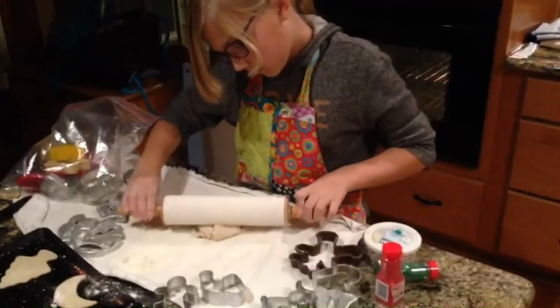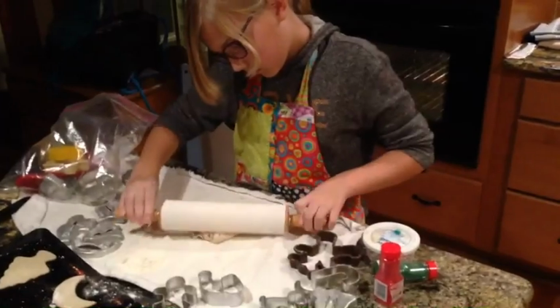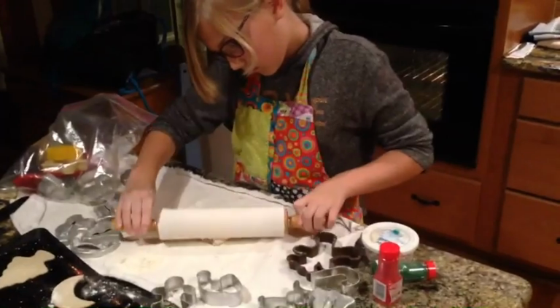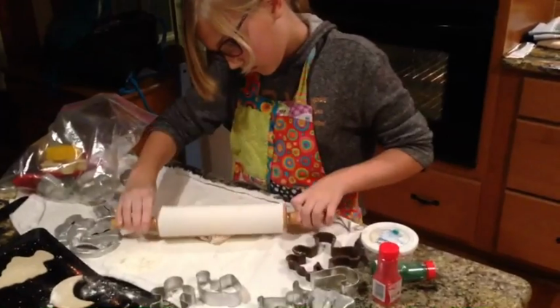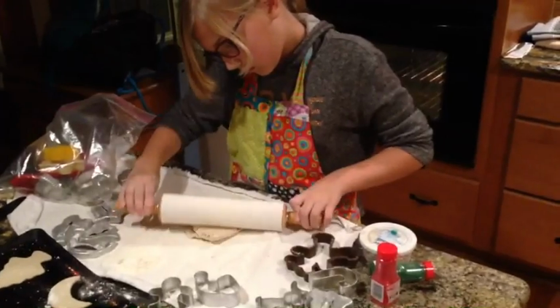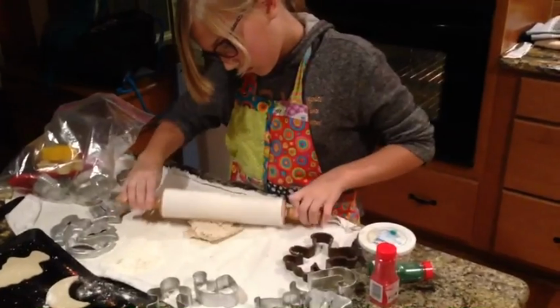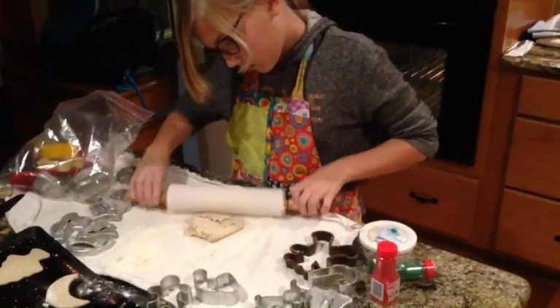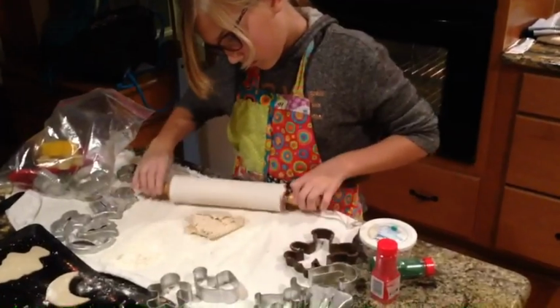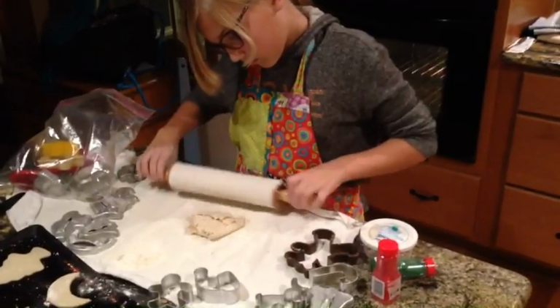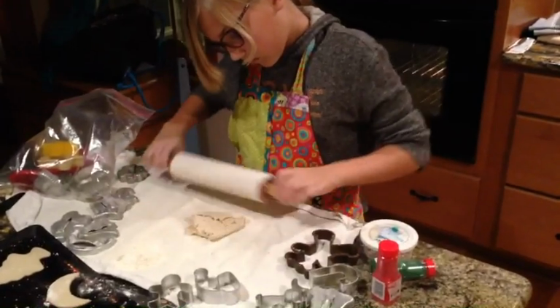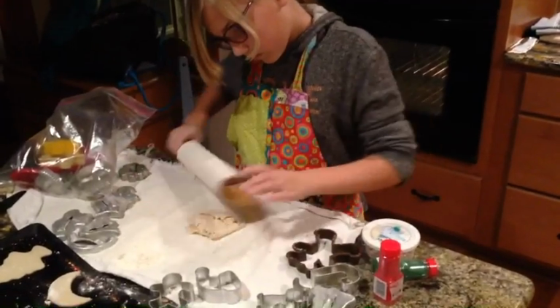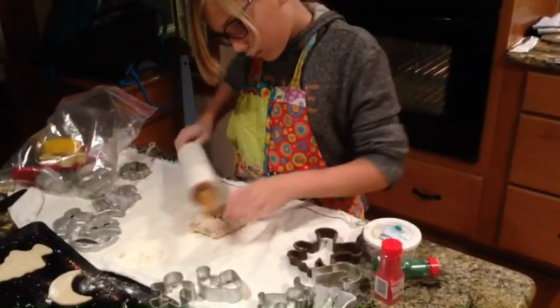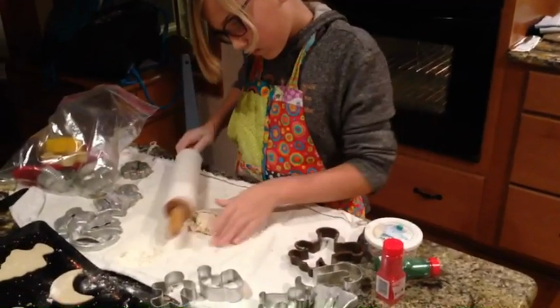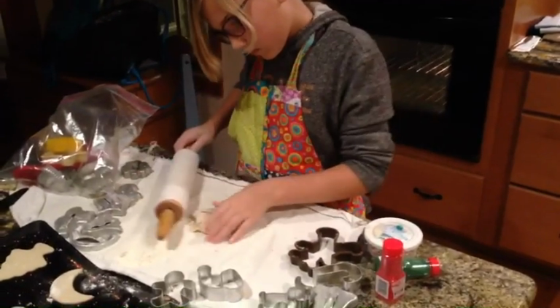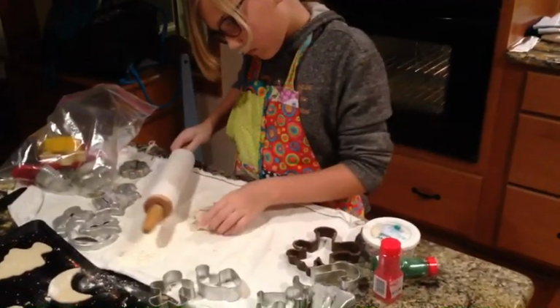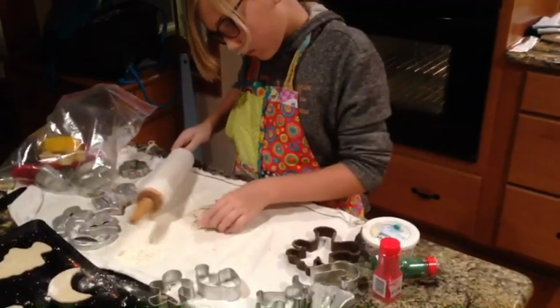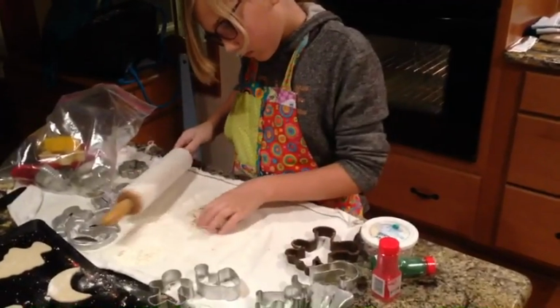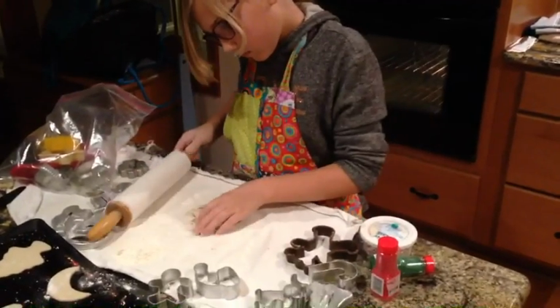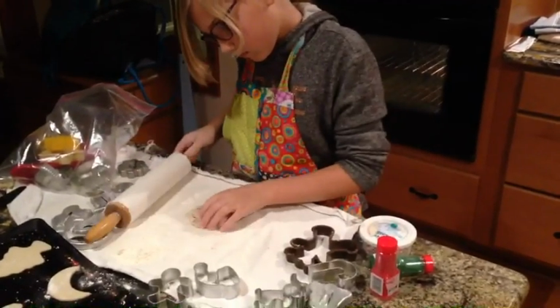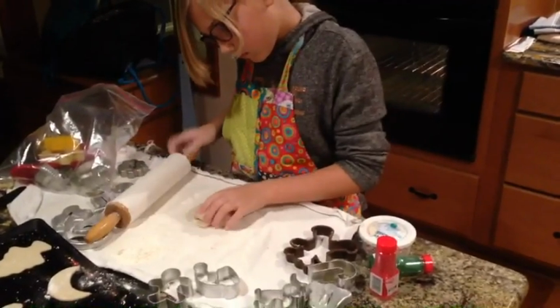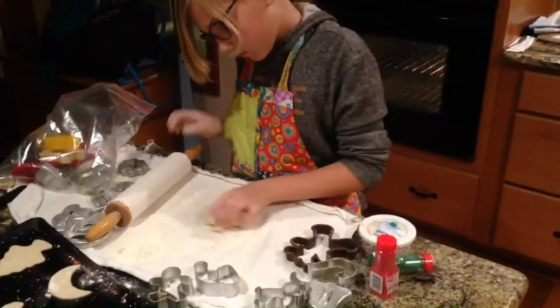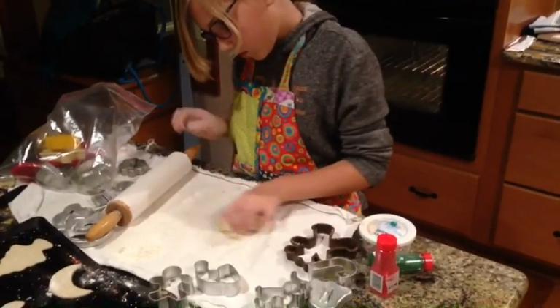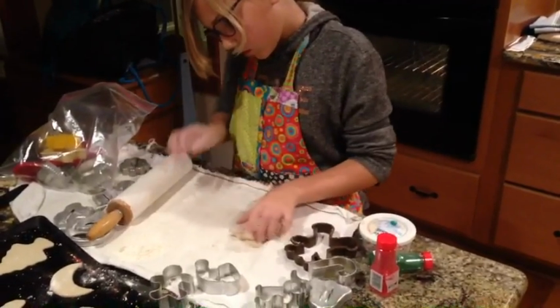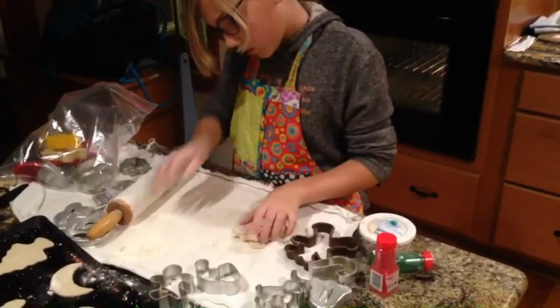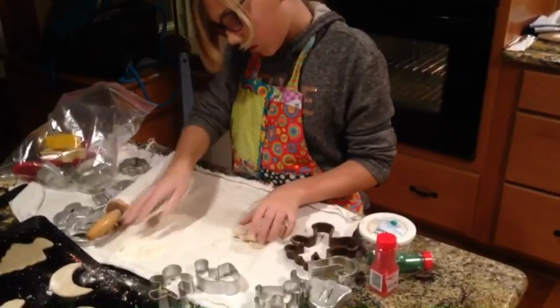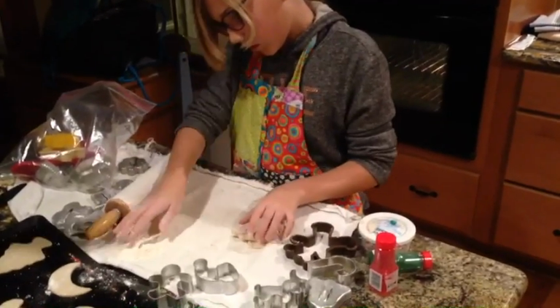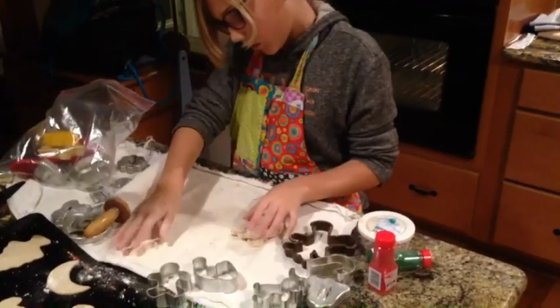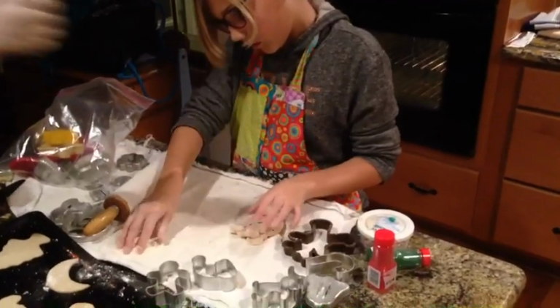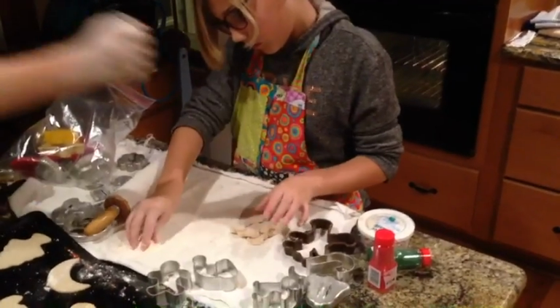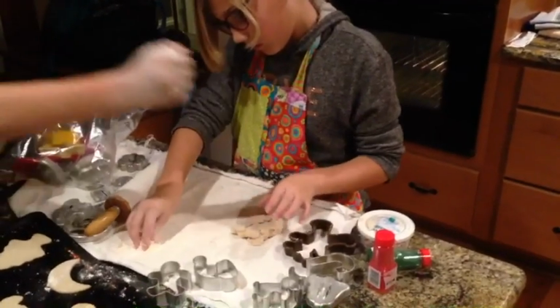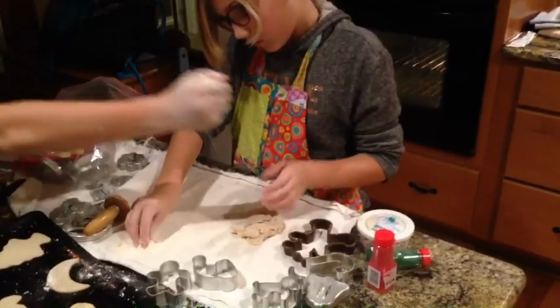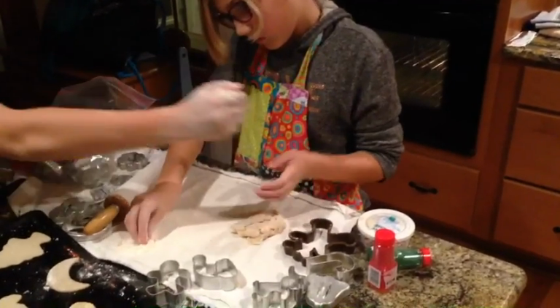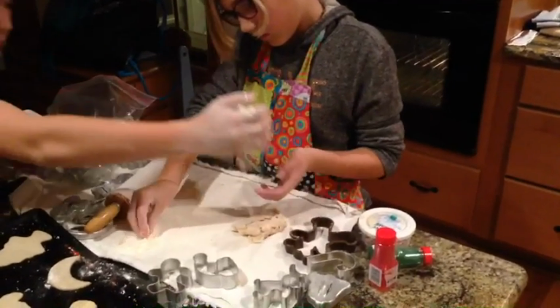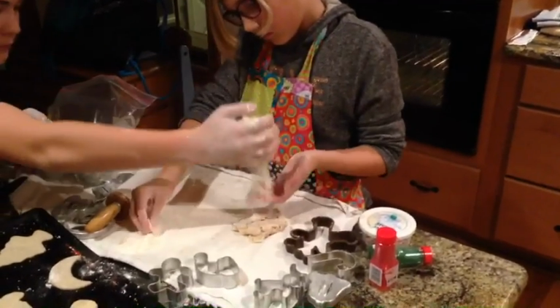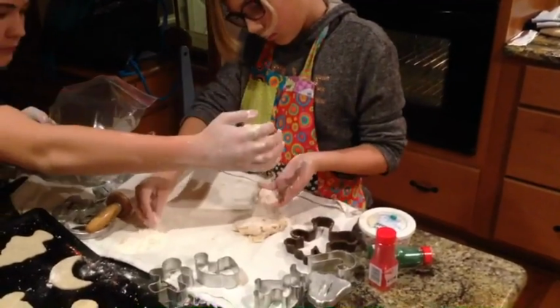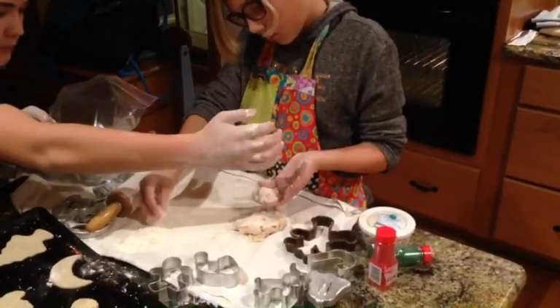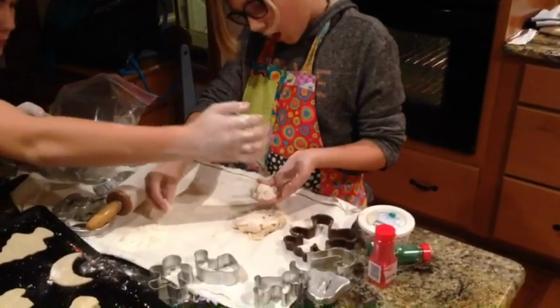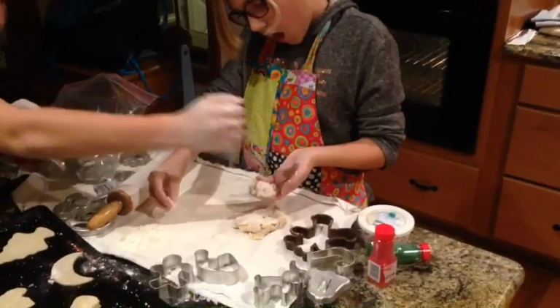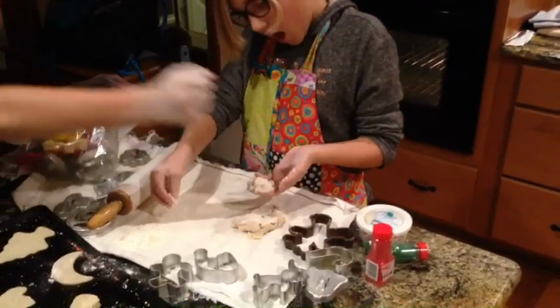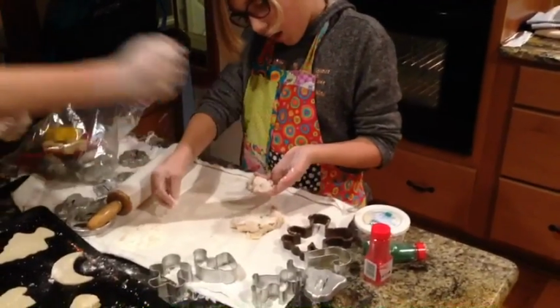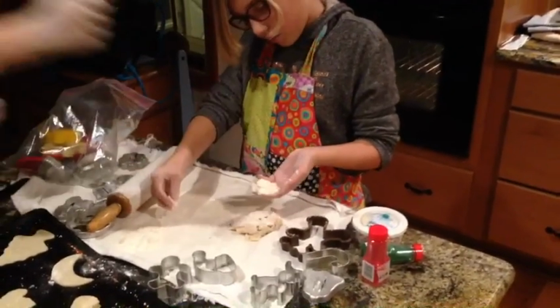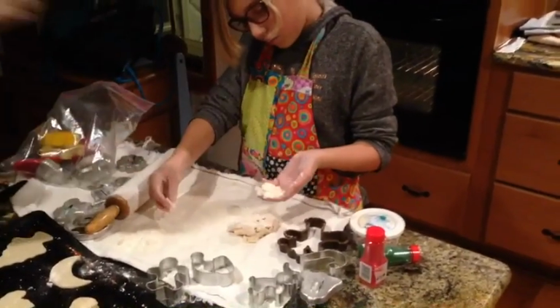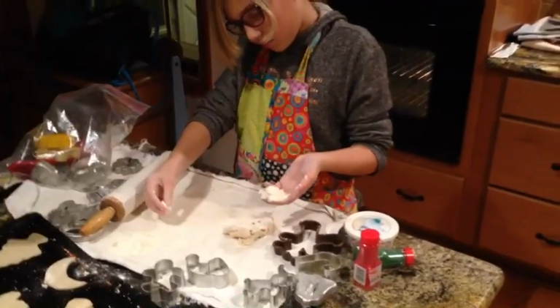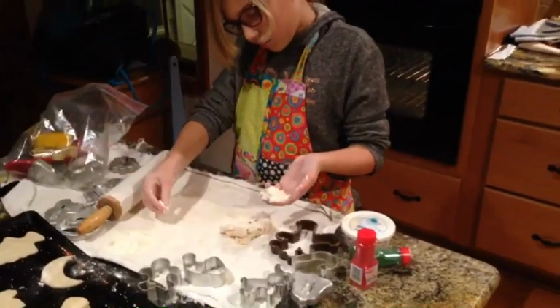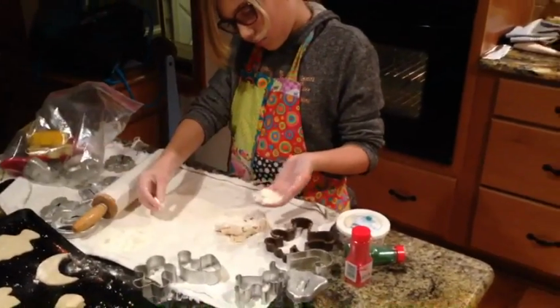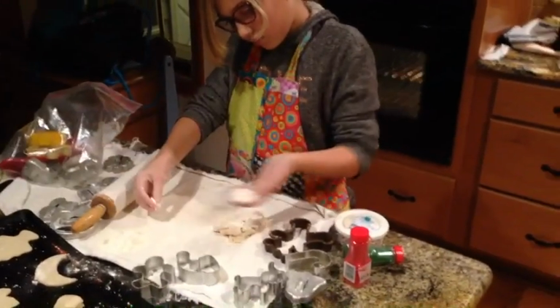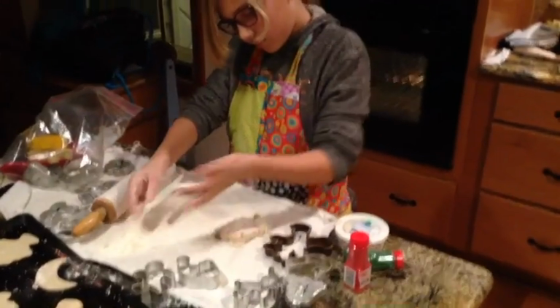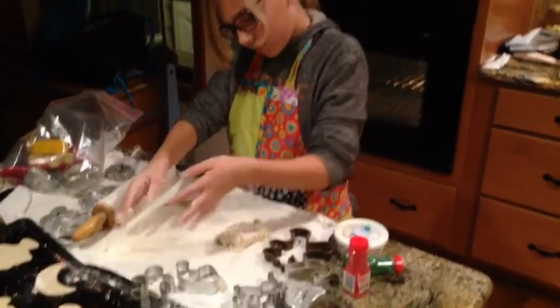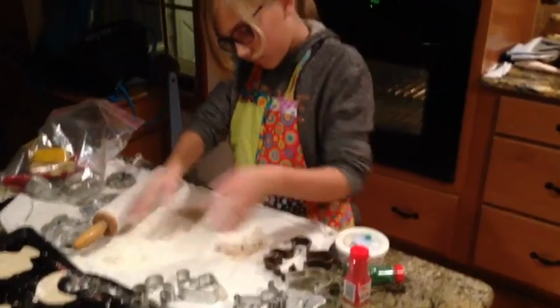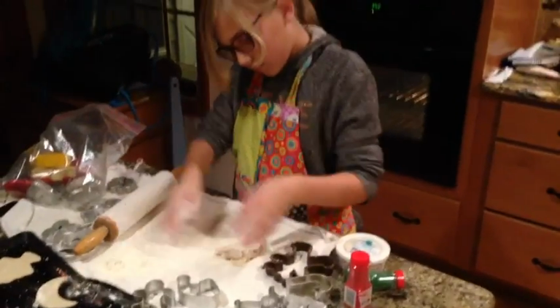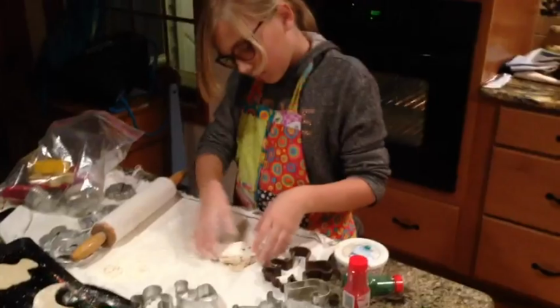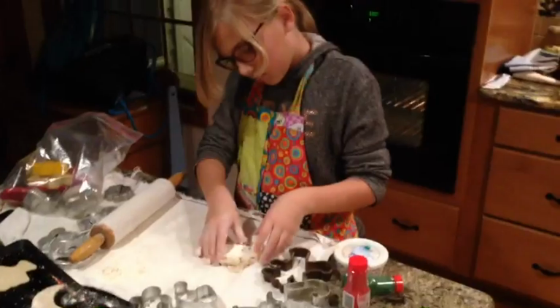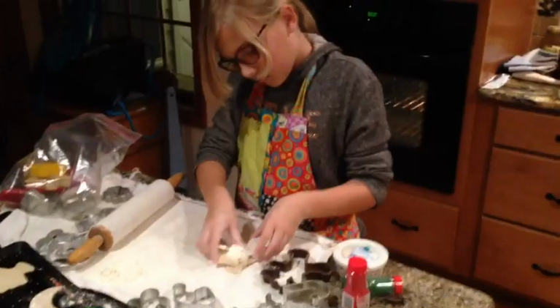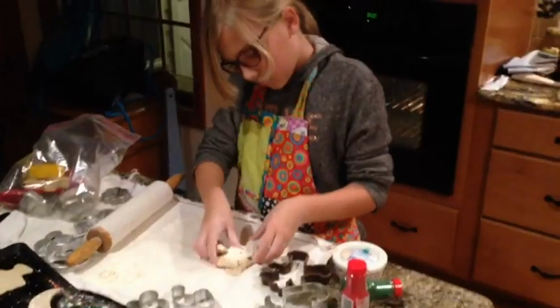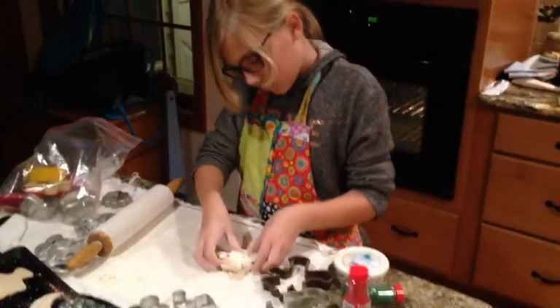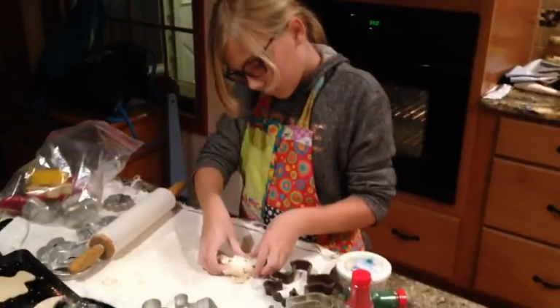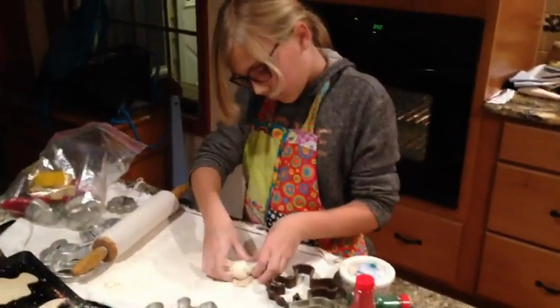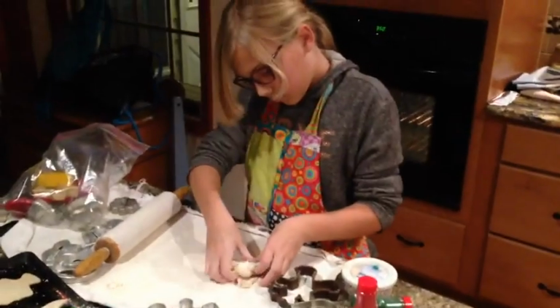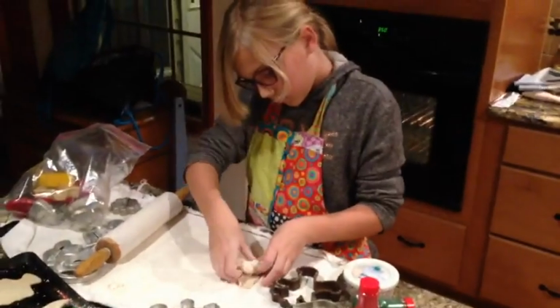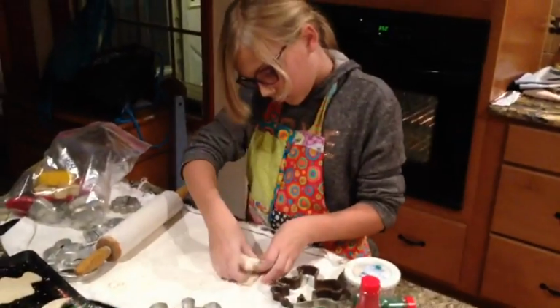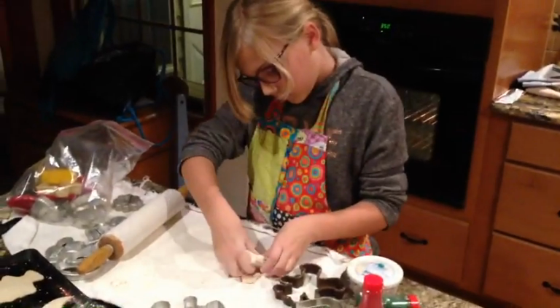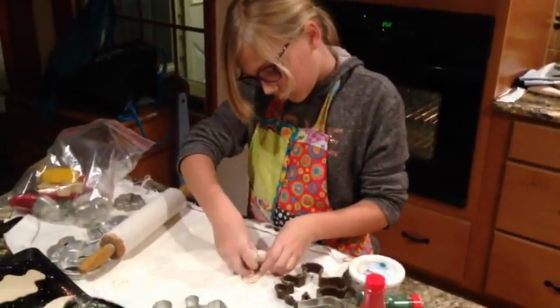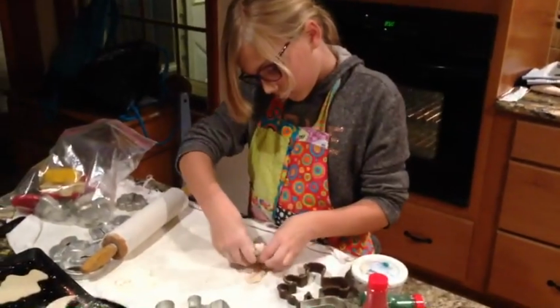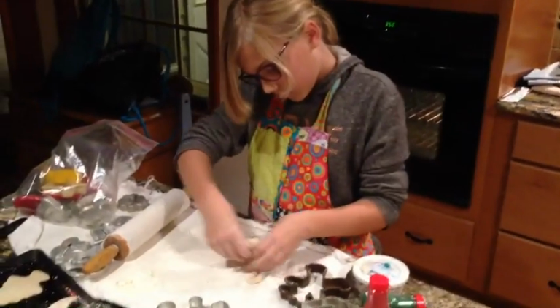What are you going to make? Just cookies. Way too much flour.